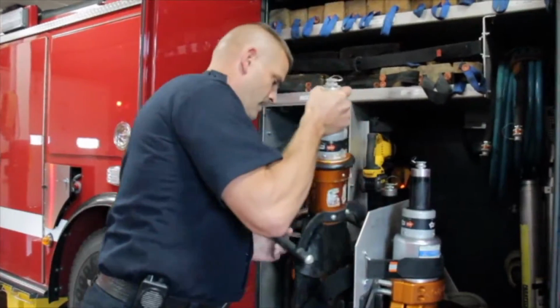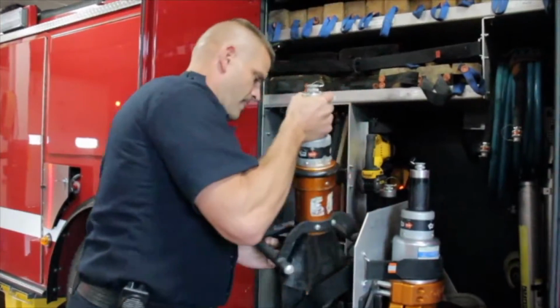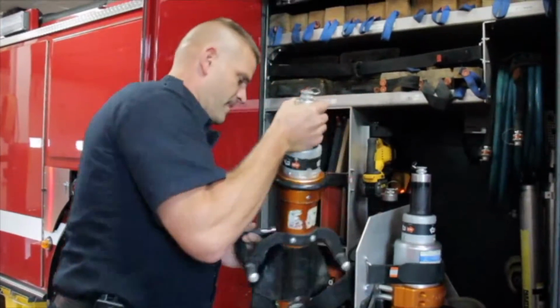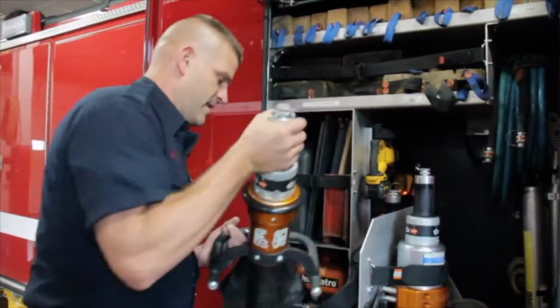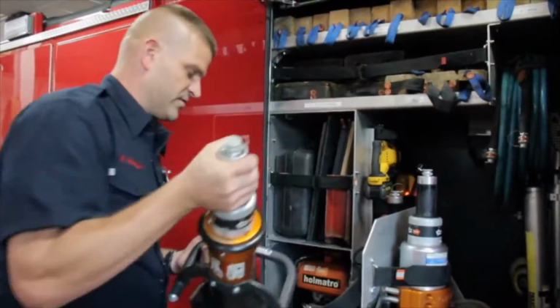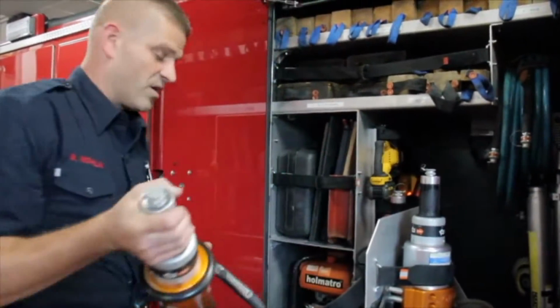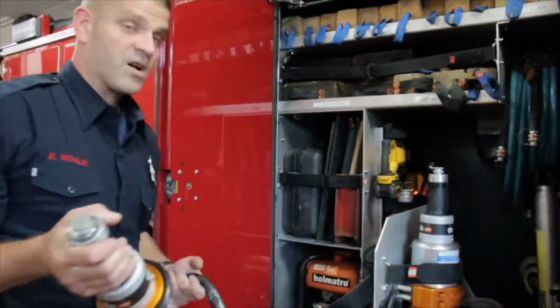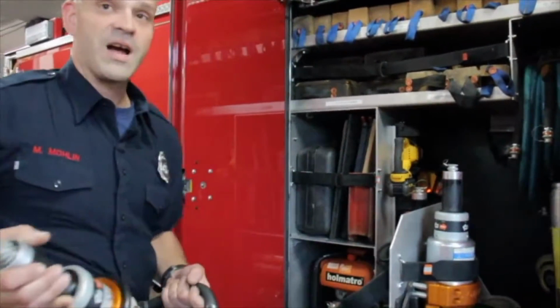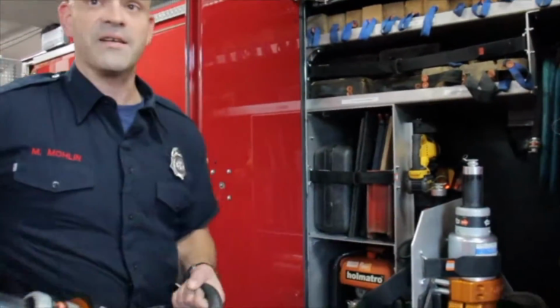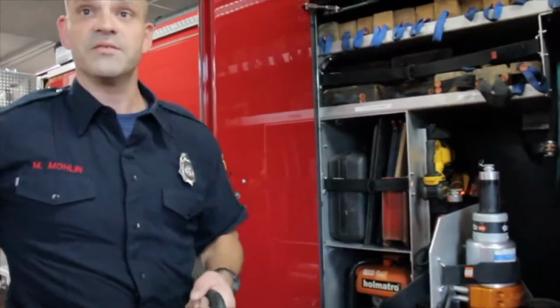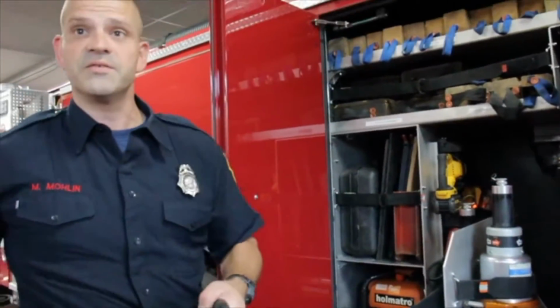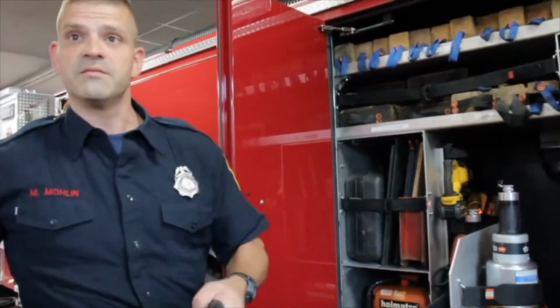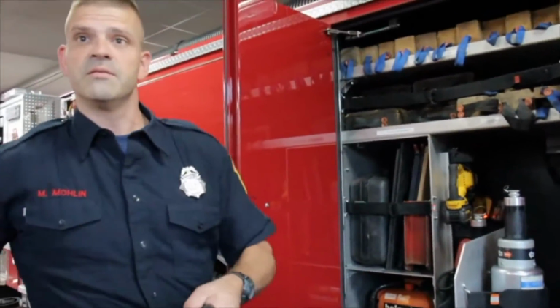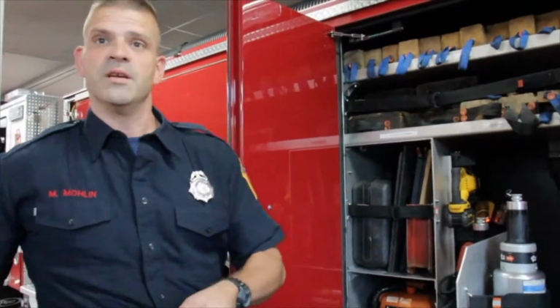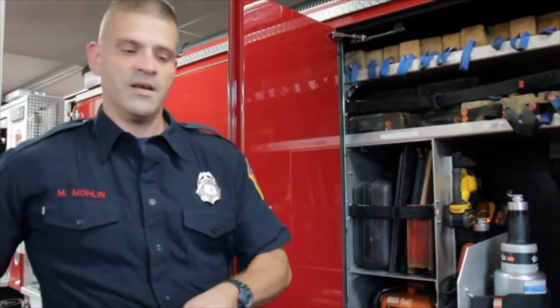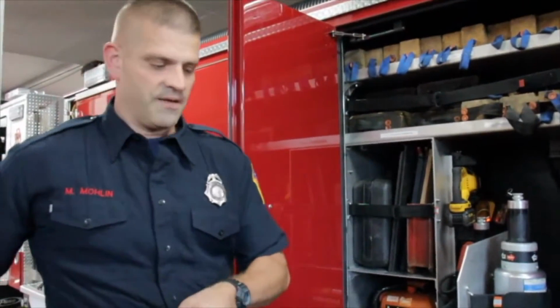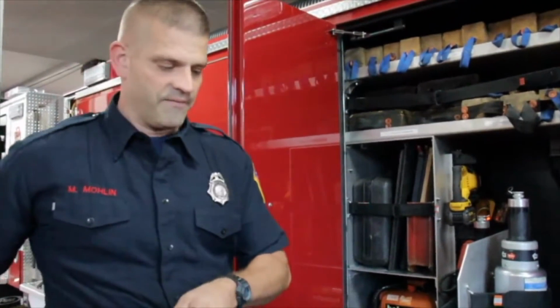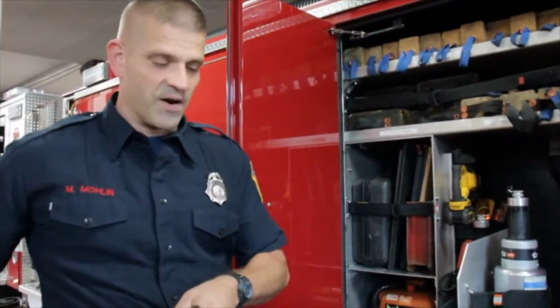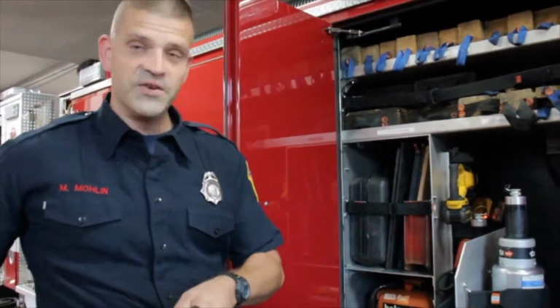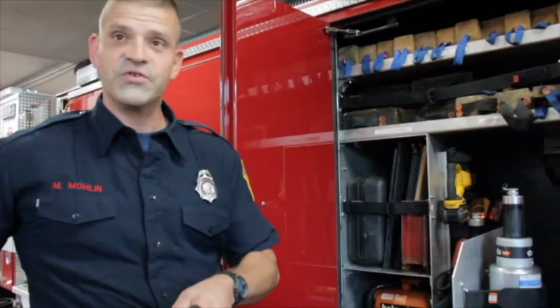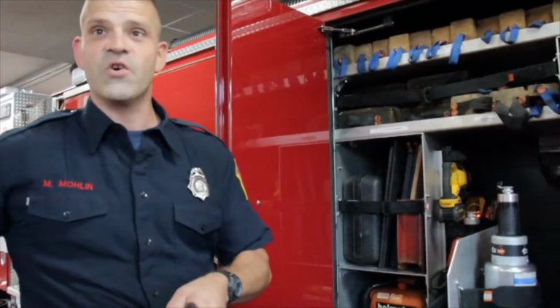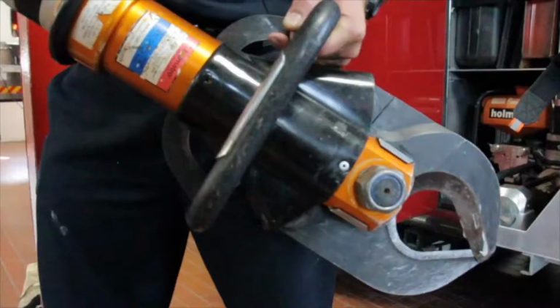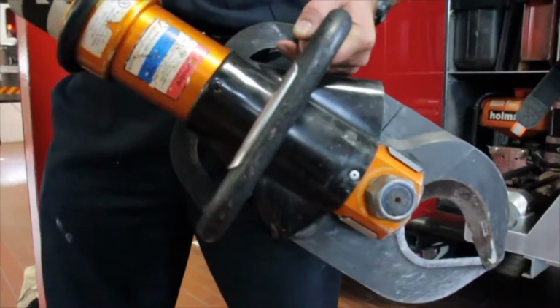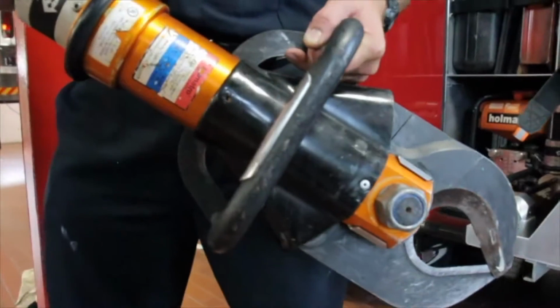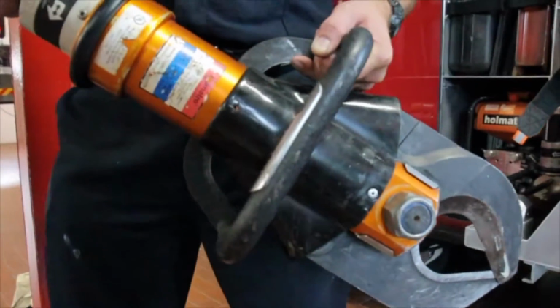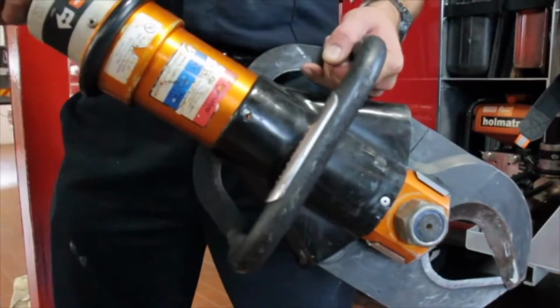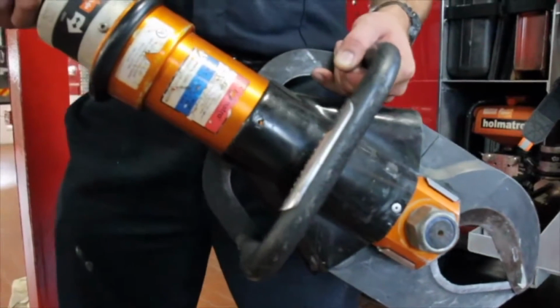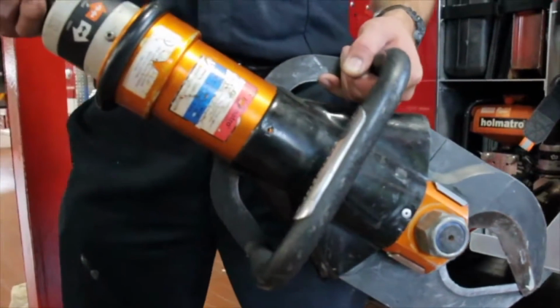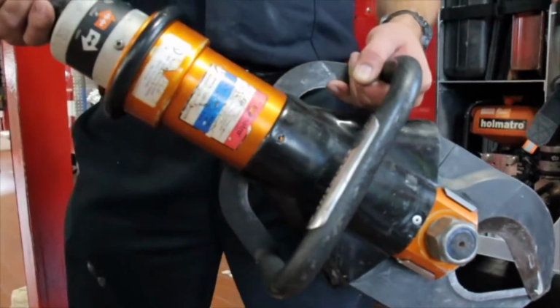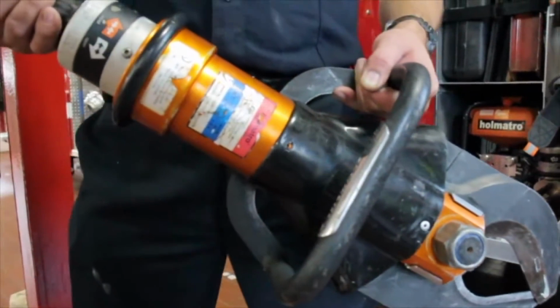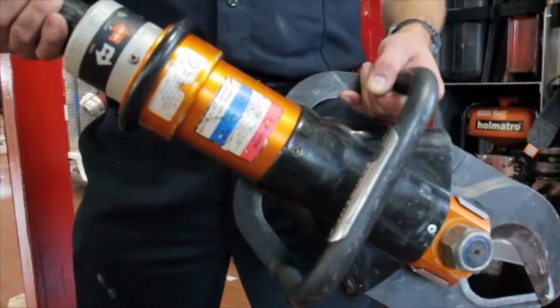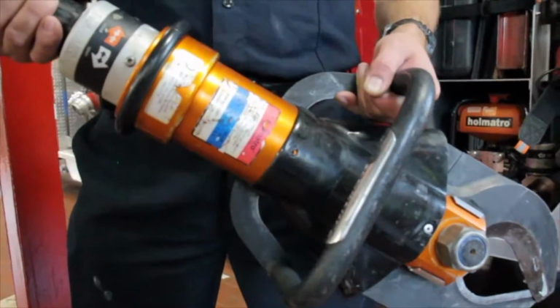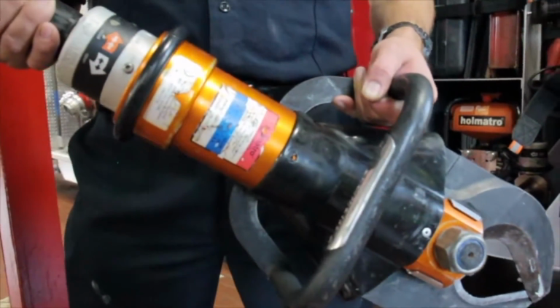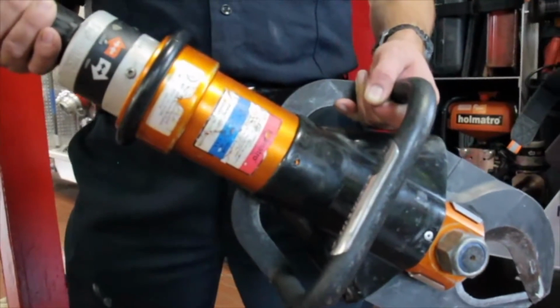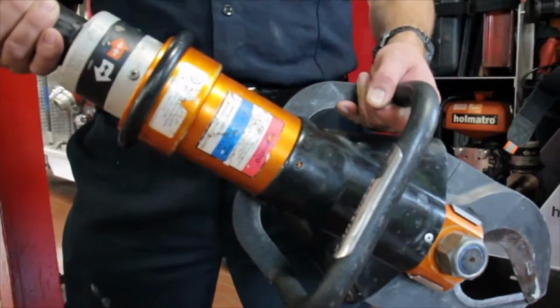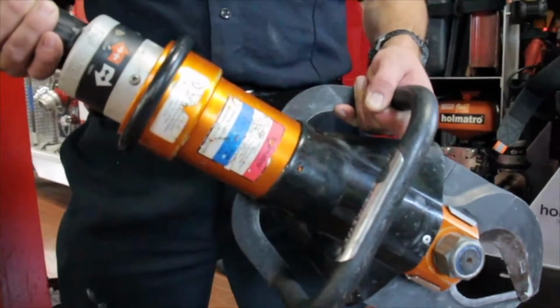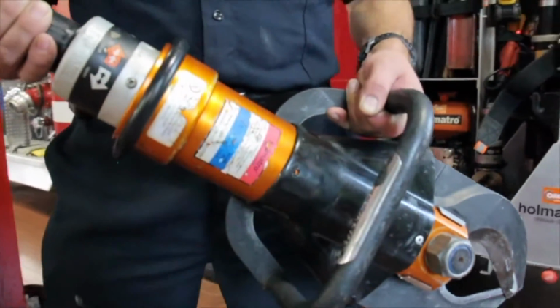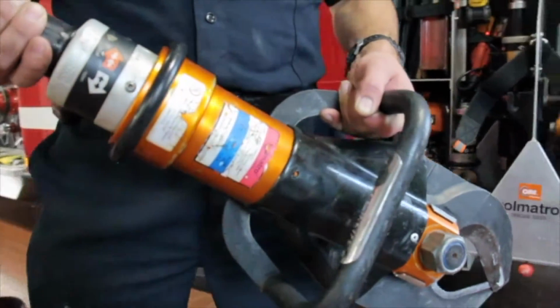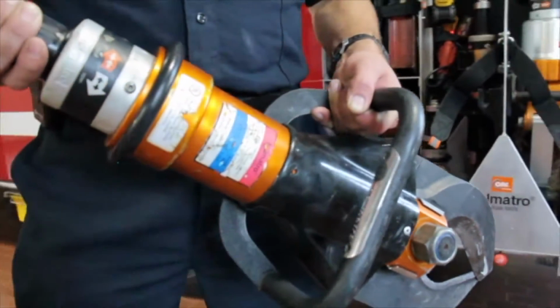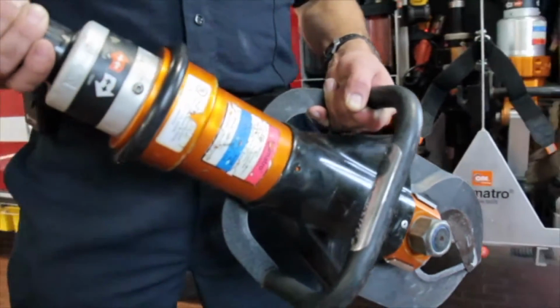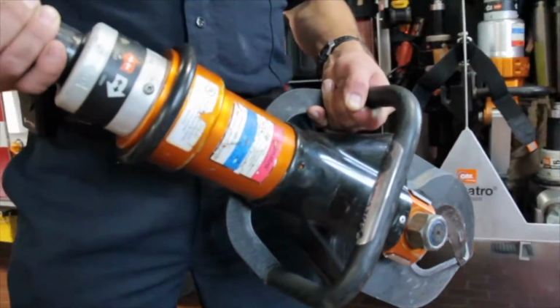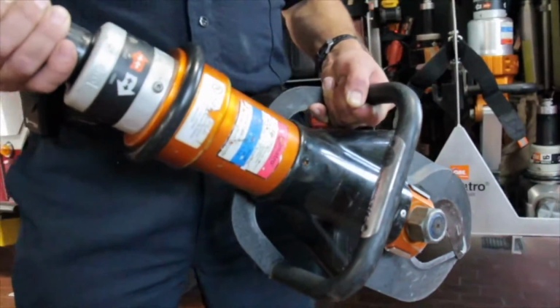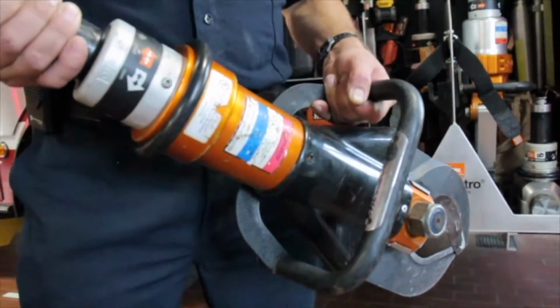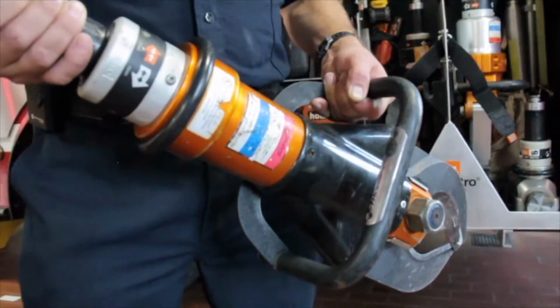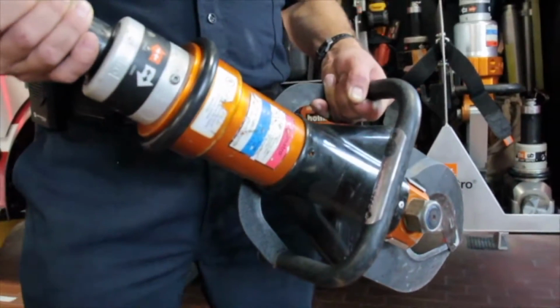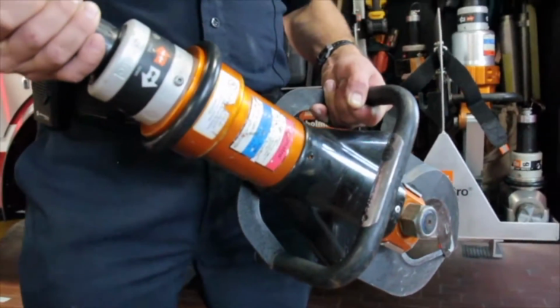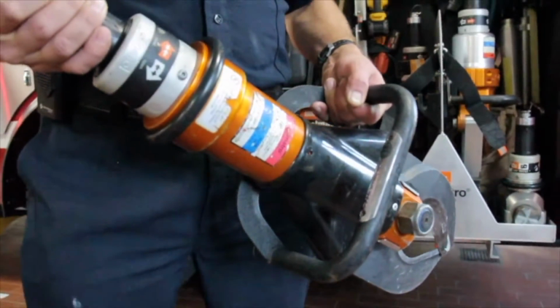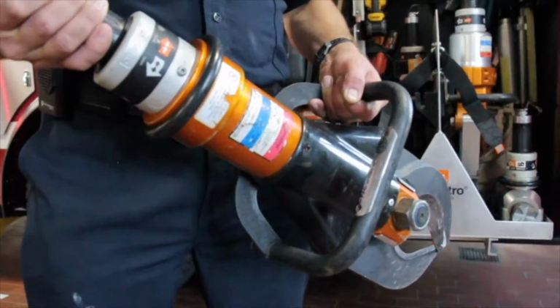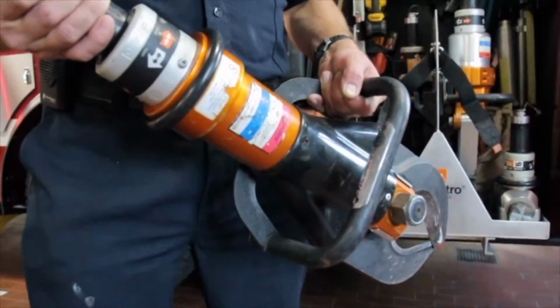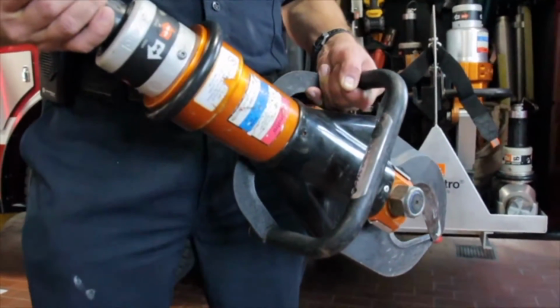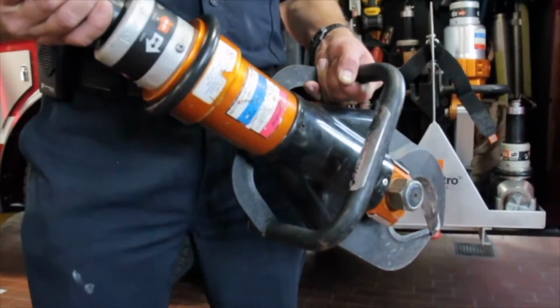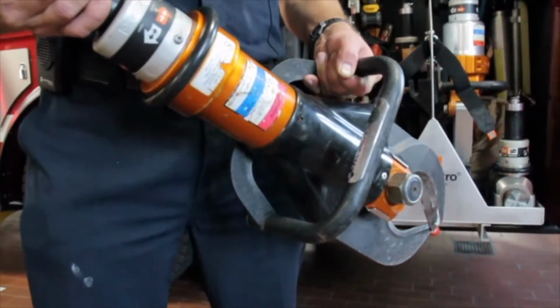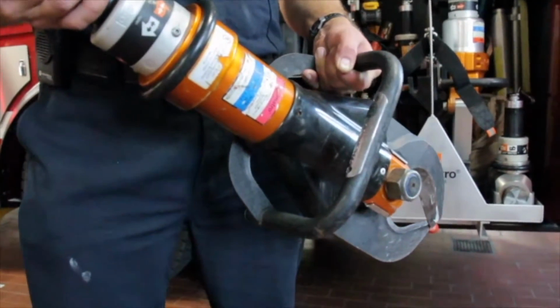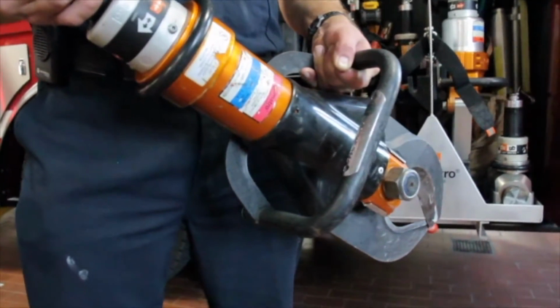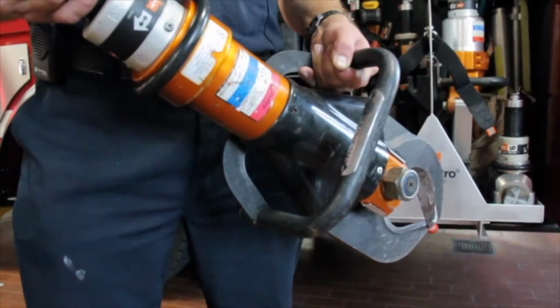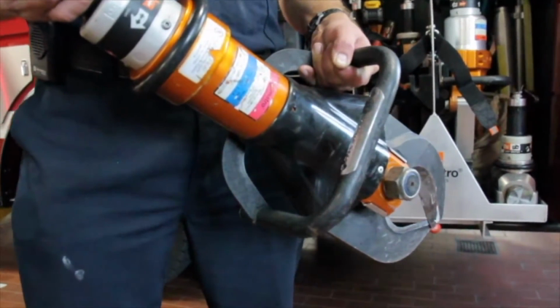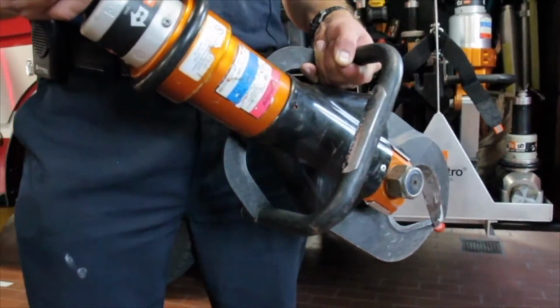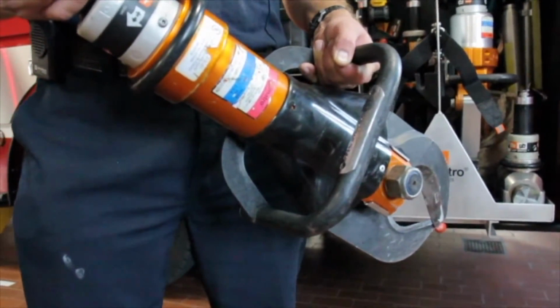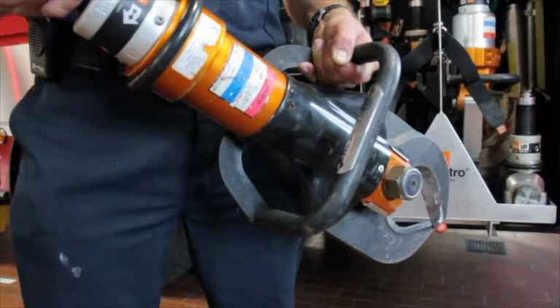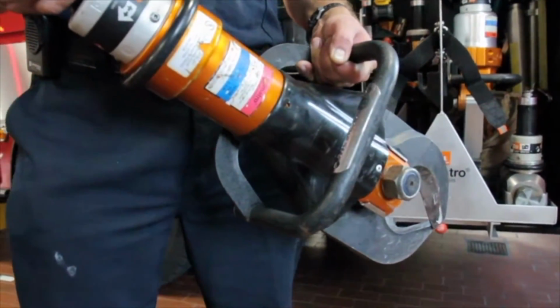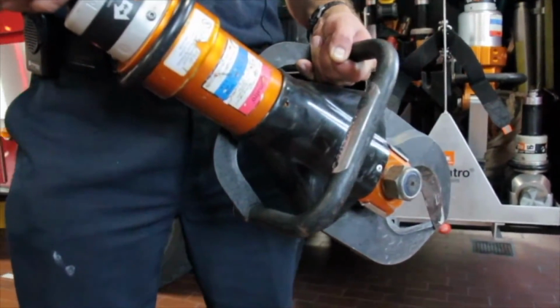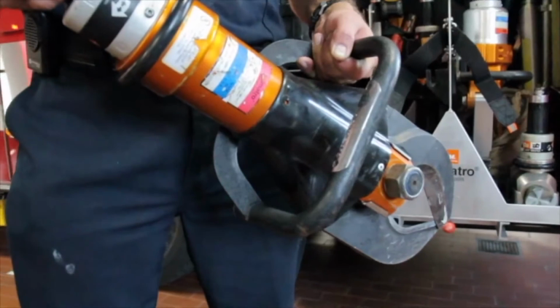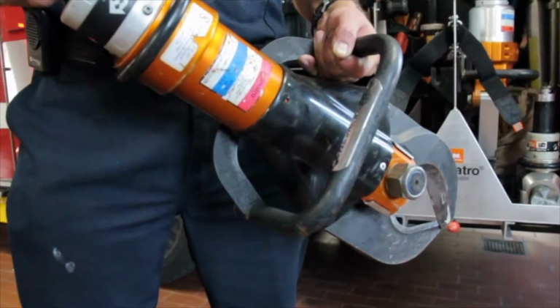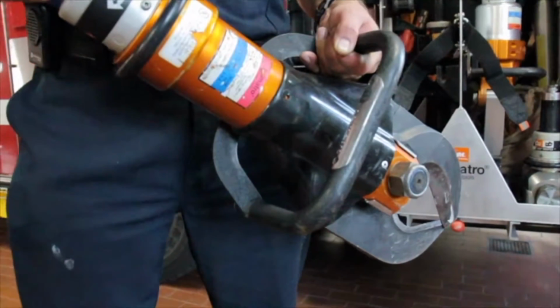These are our cutters — very strong, just like a pair of scissors like you would use to cut anything else. These cut through steel and metal.